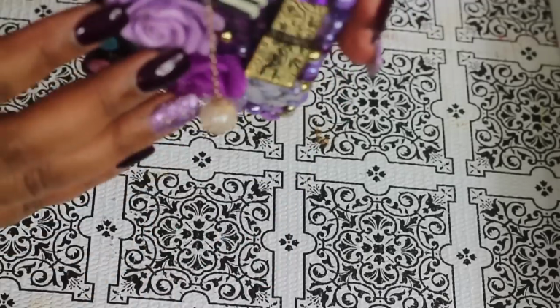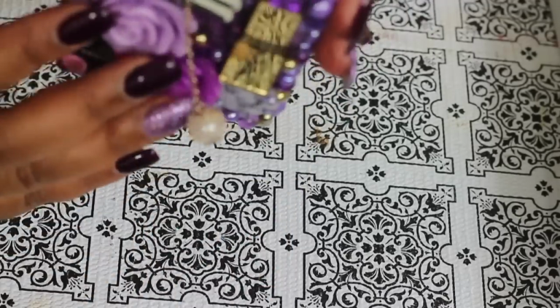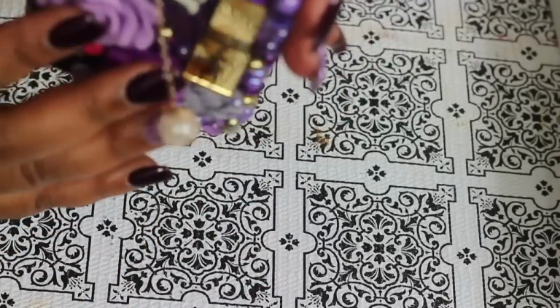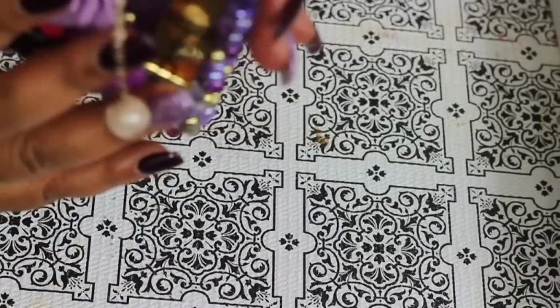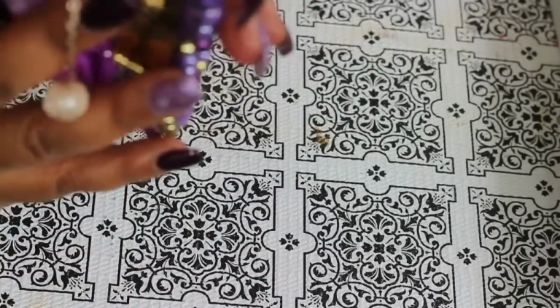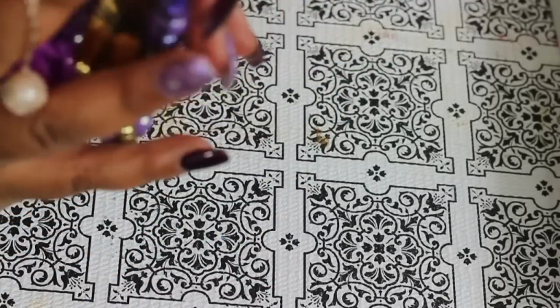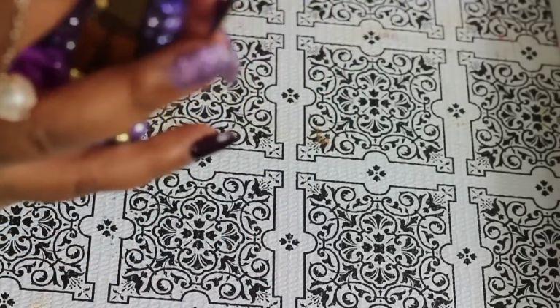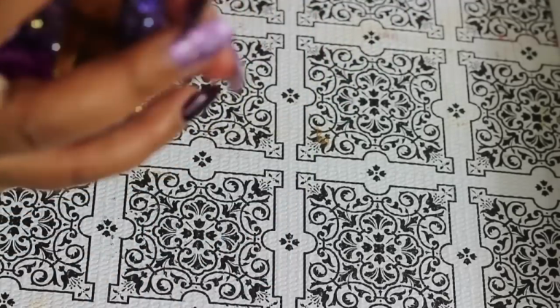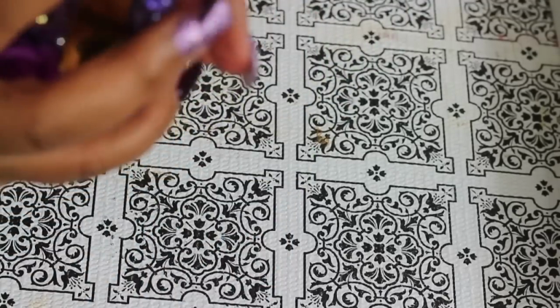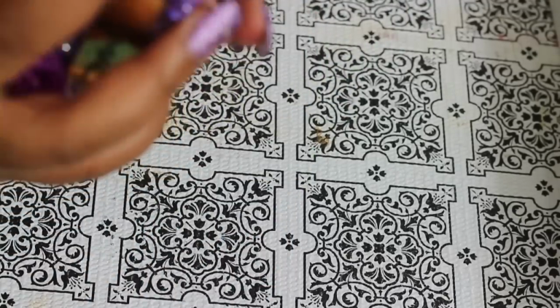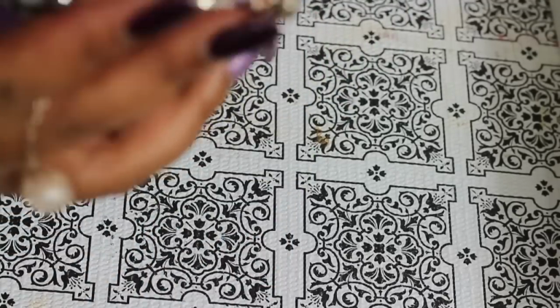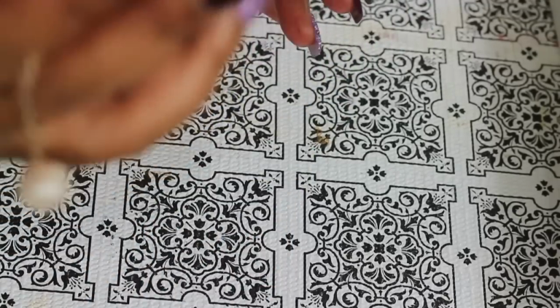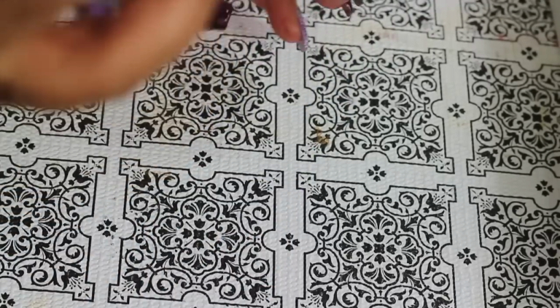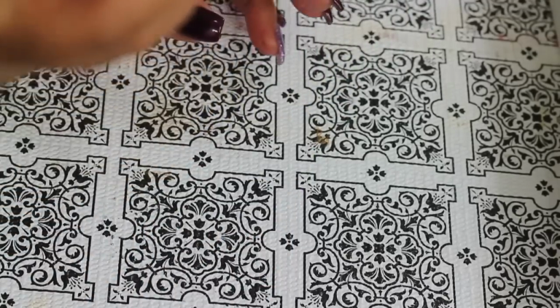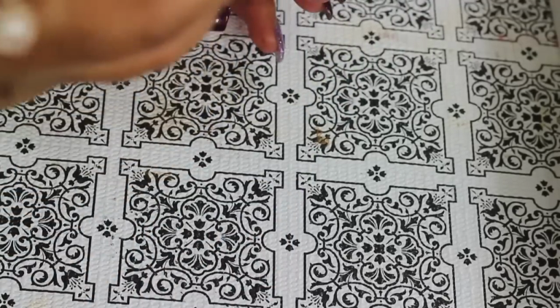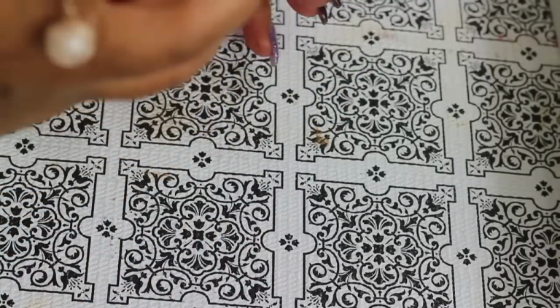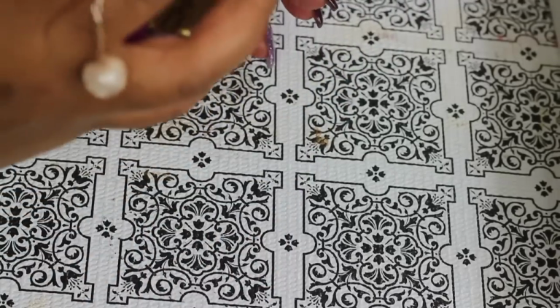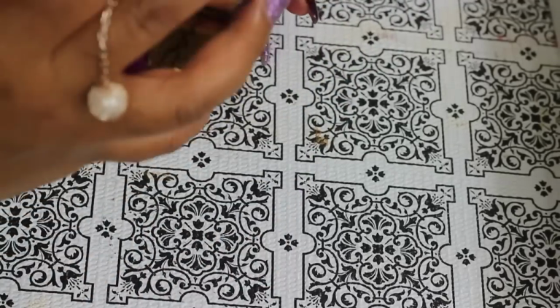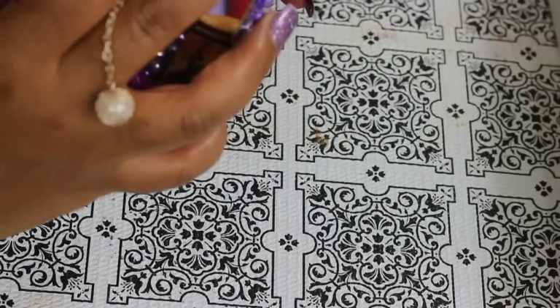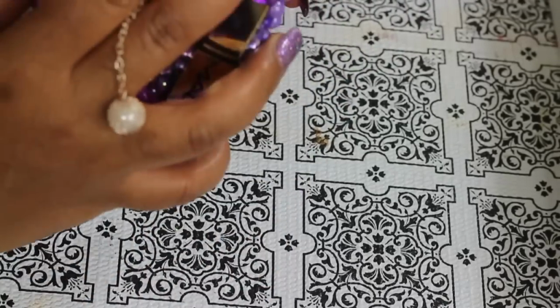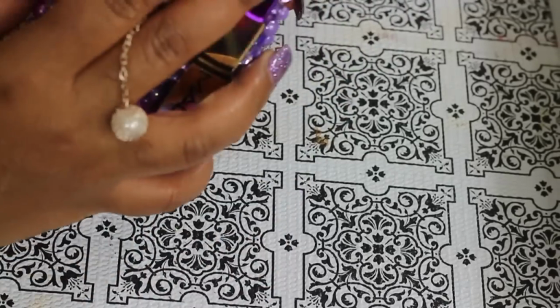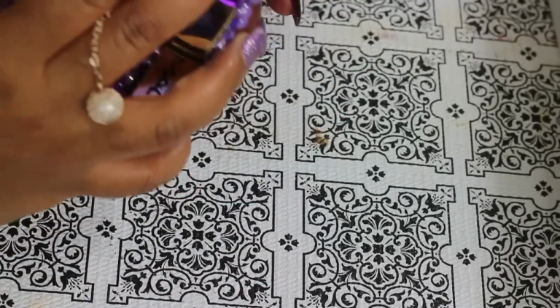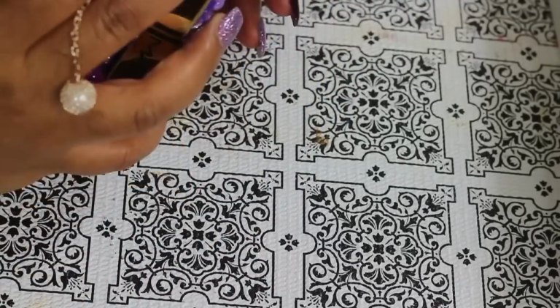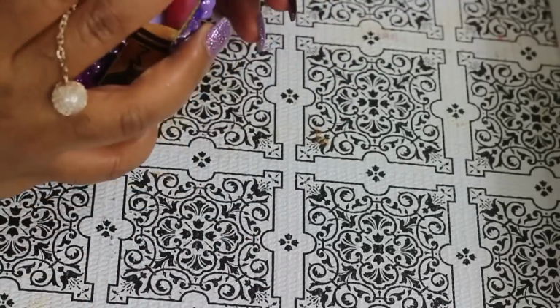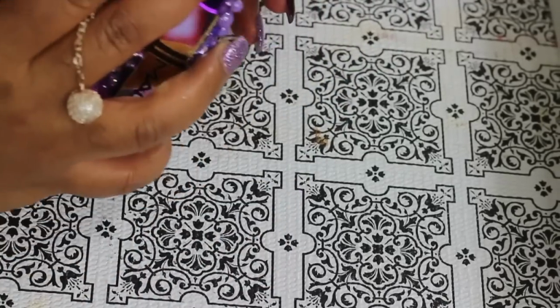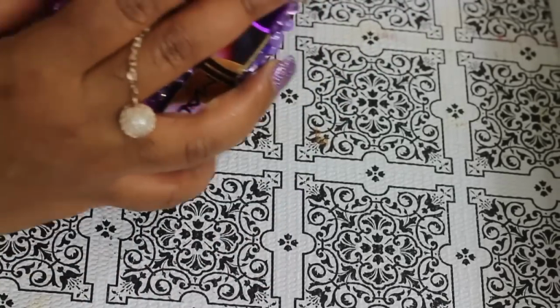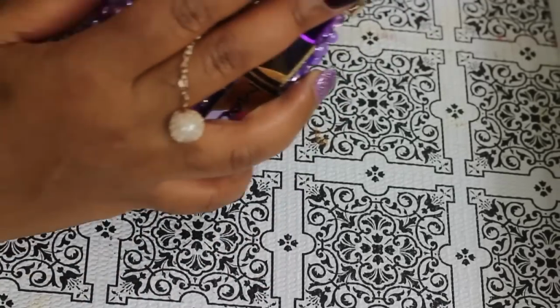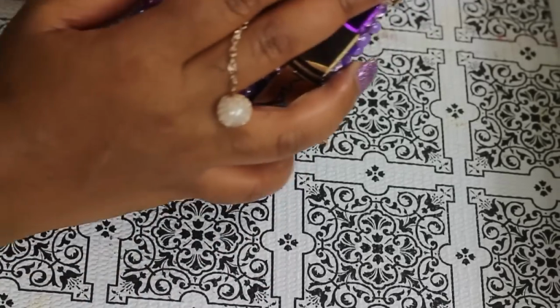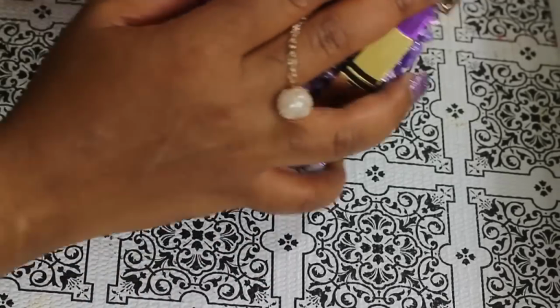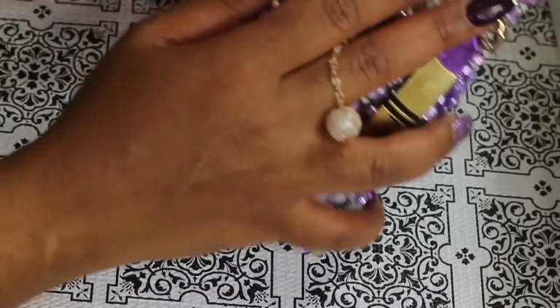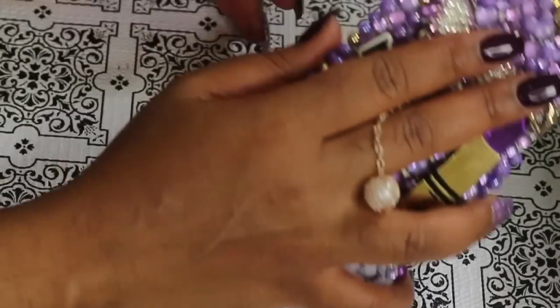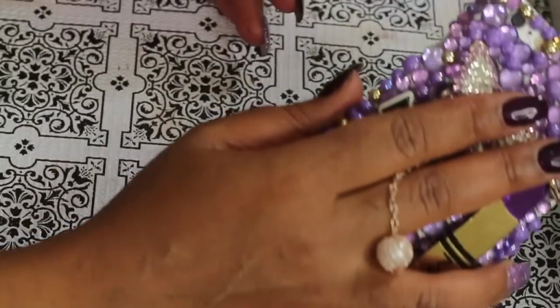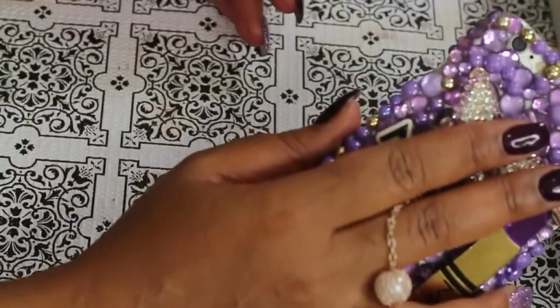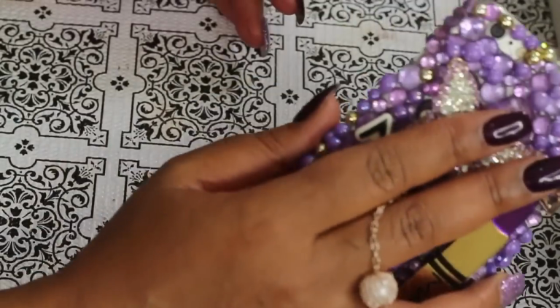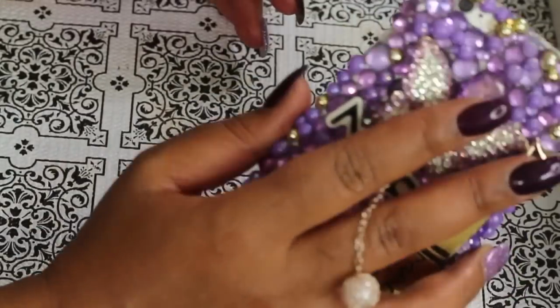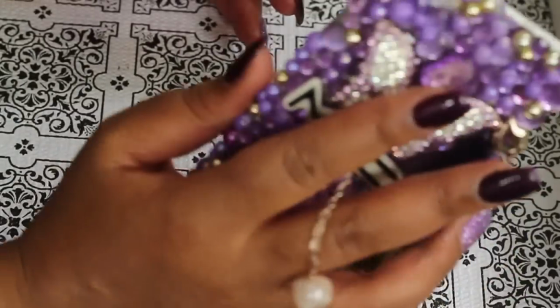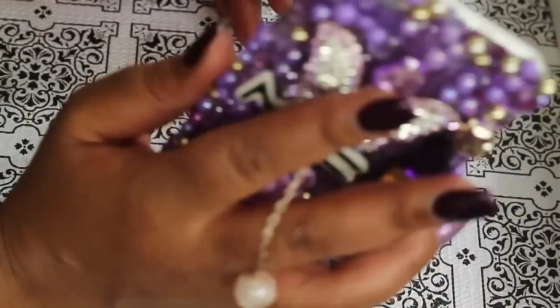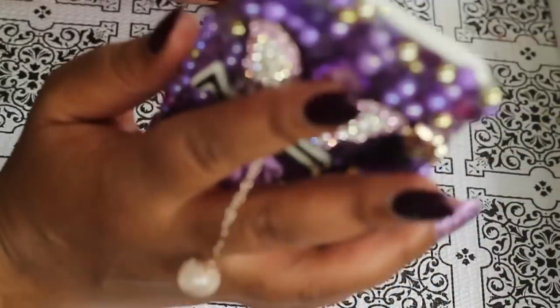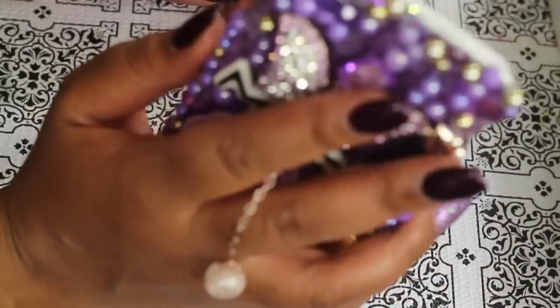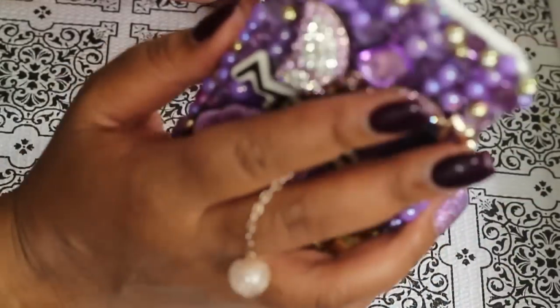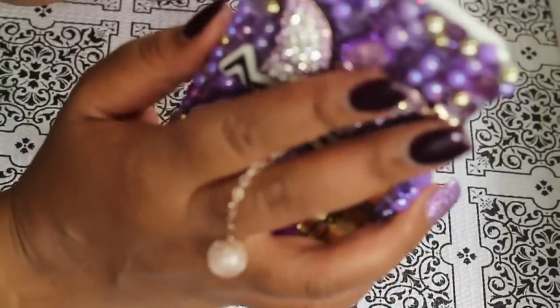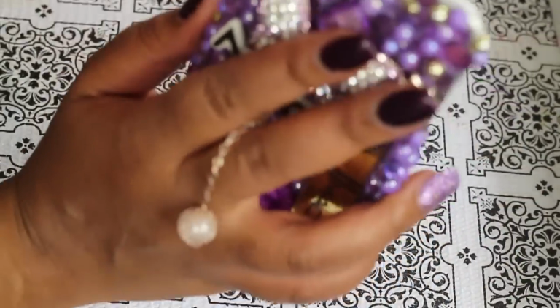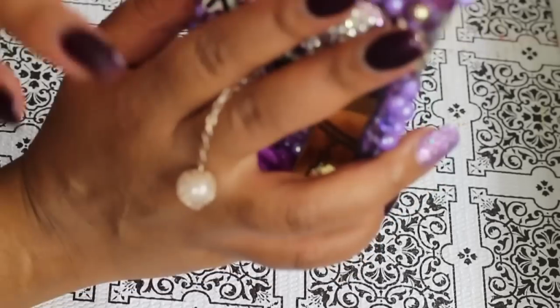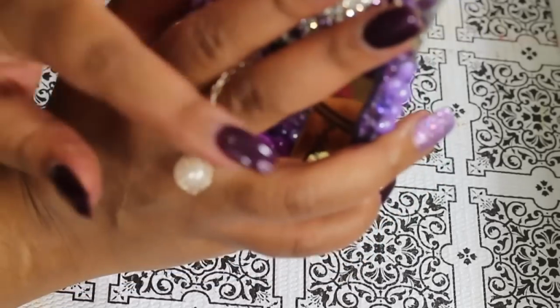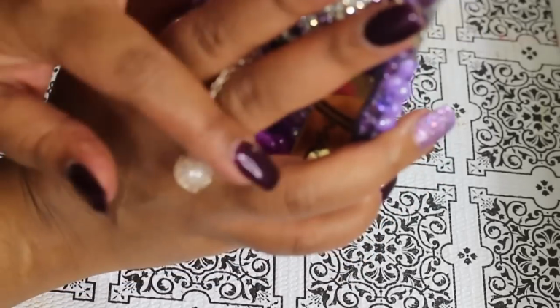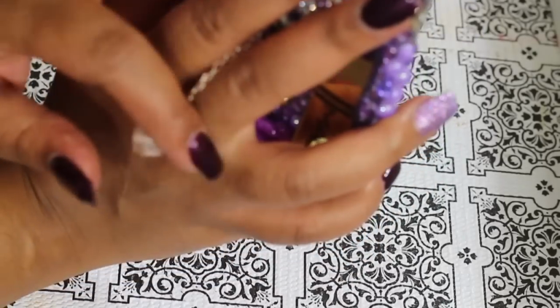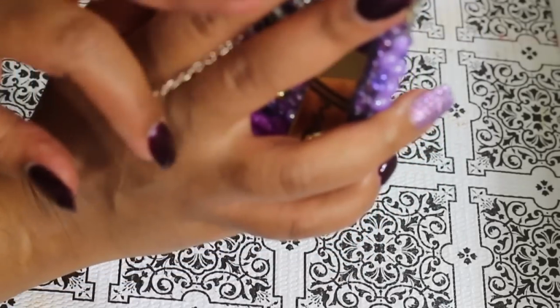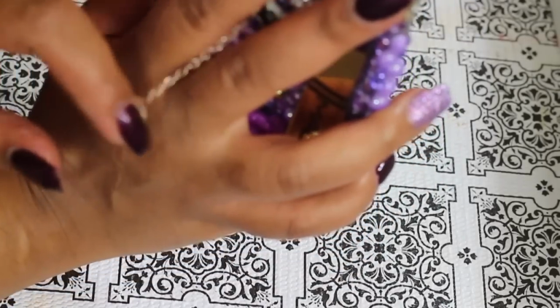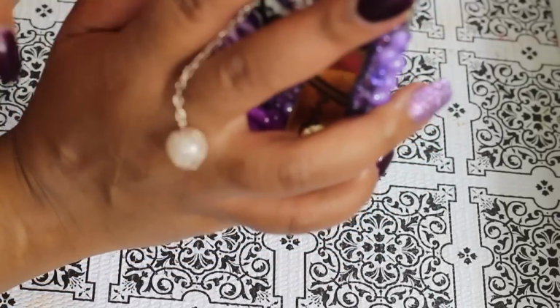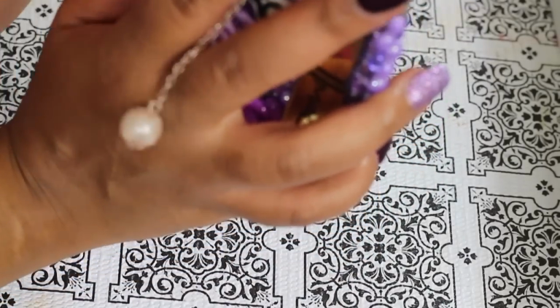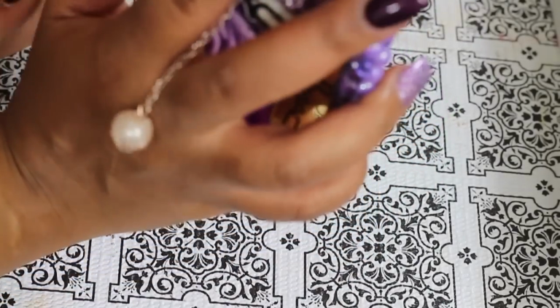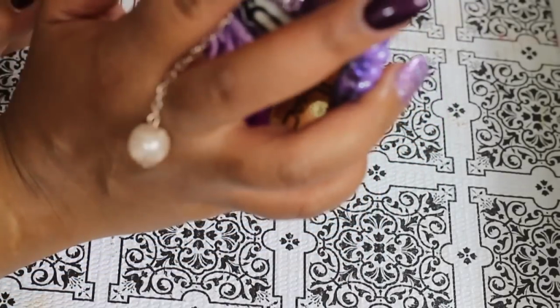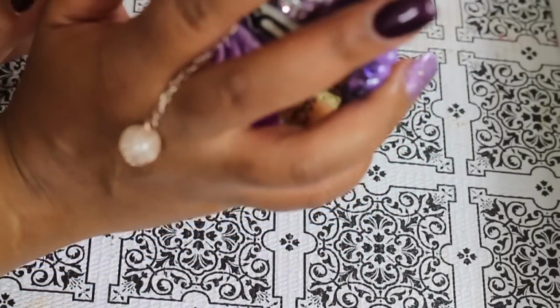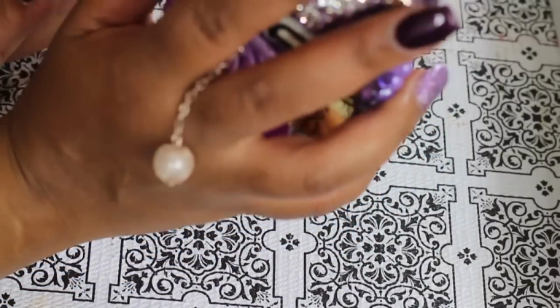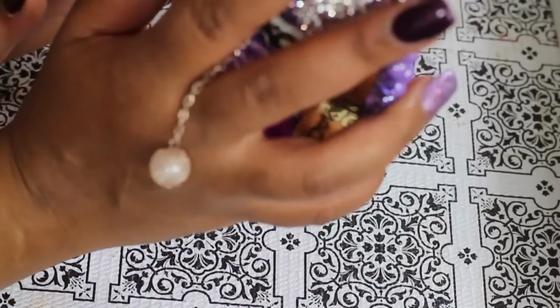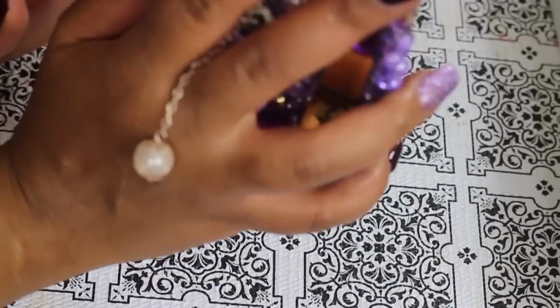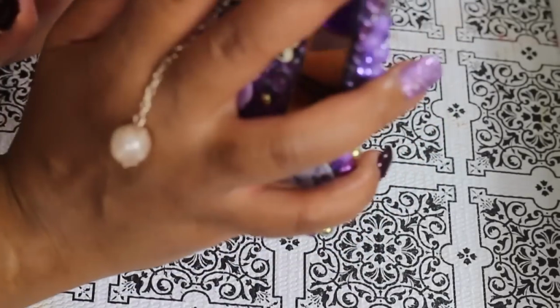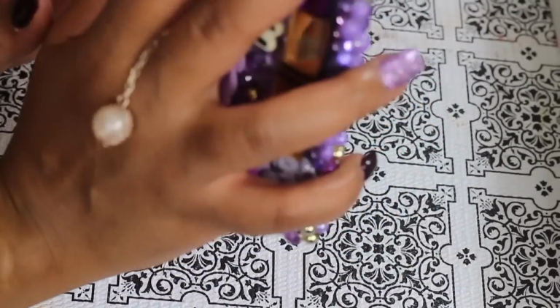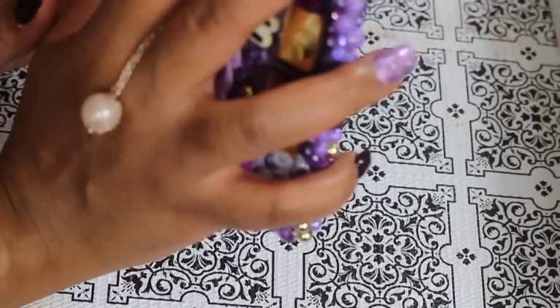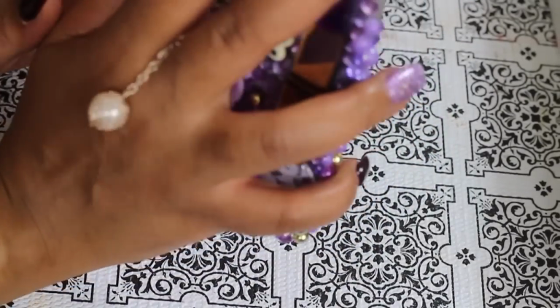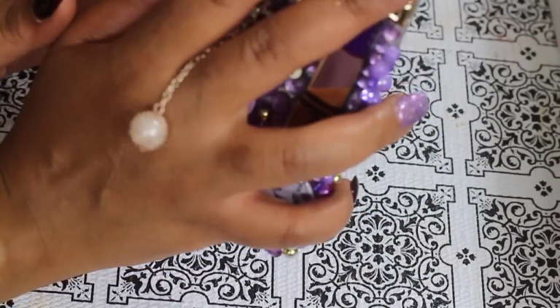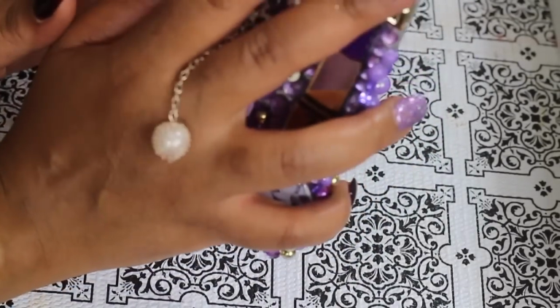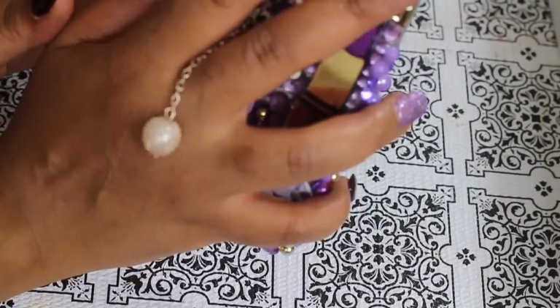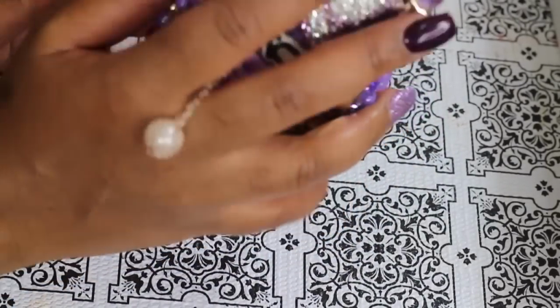What I like about it is when you're on your phone, the chain will kind of drape through your fingers — it's really cool.